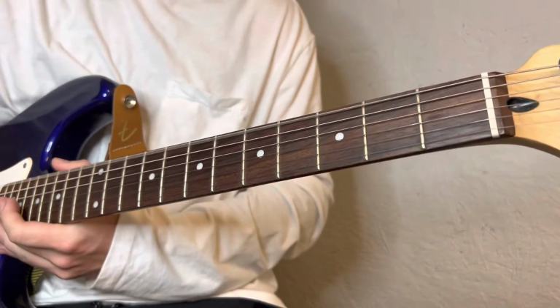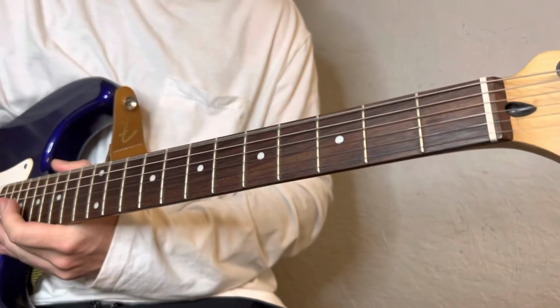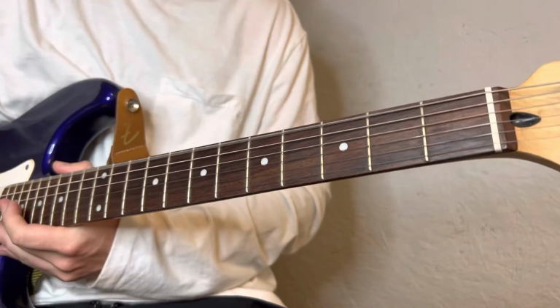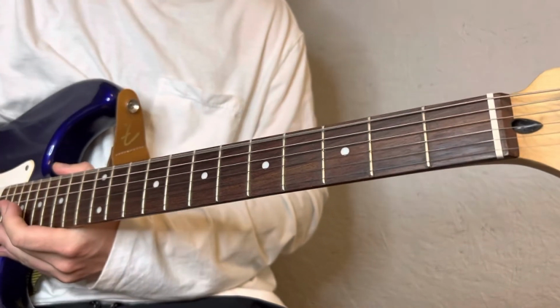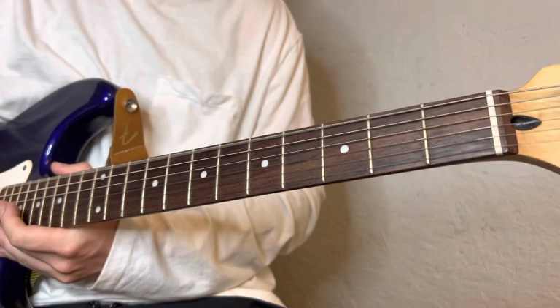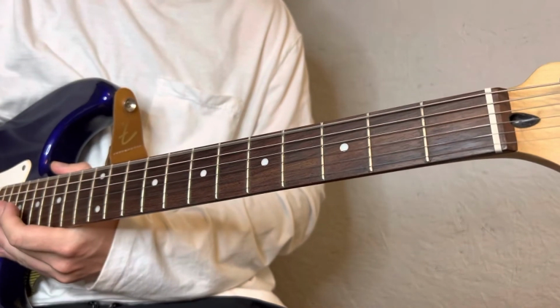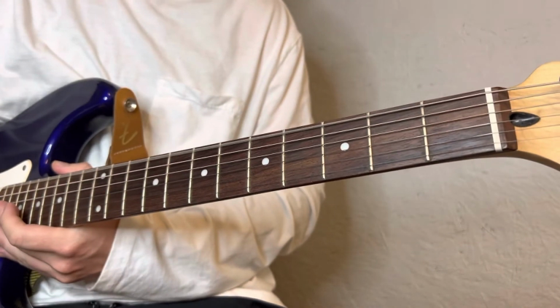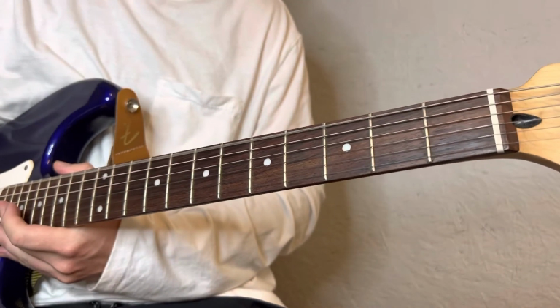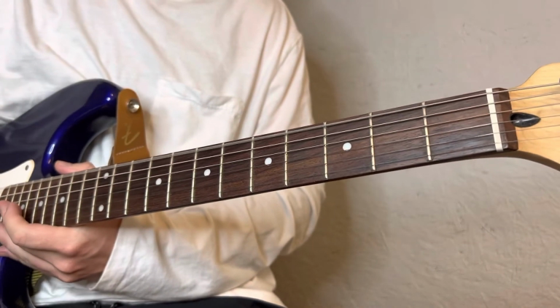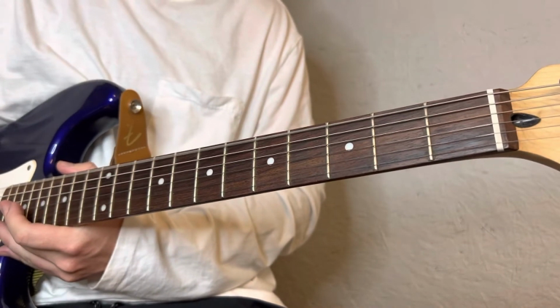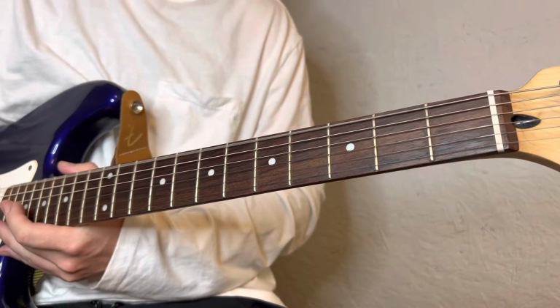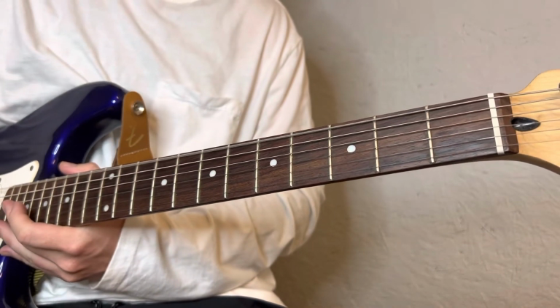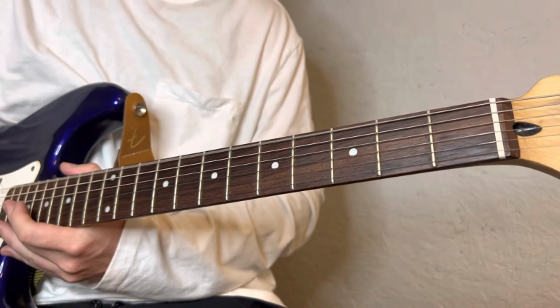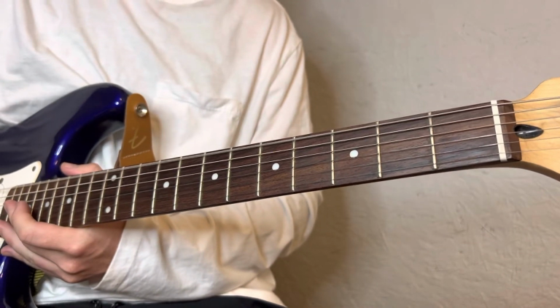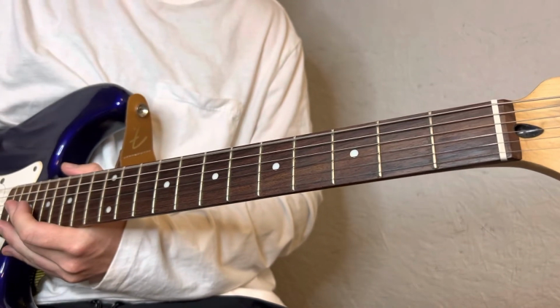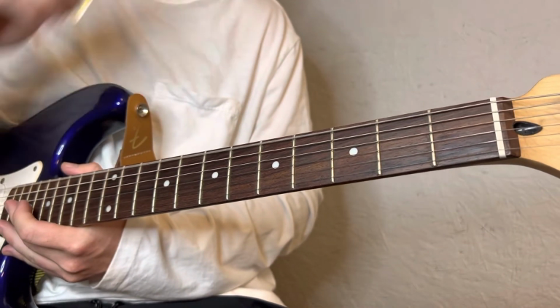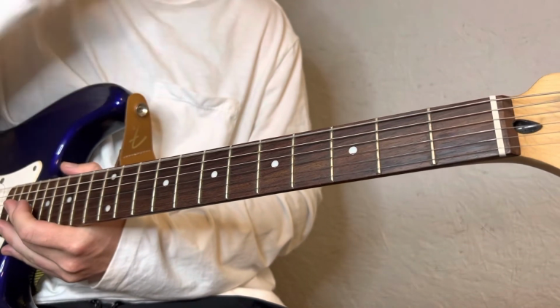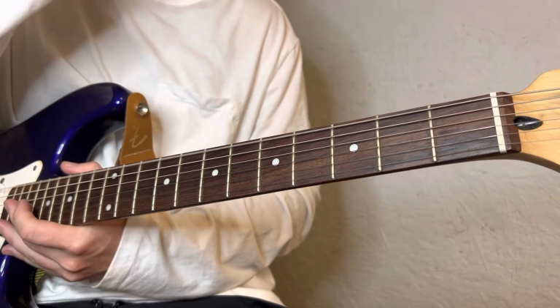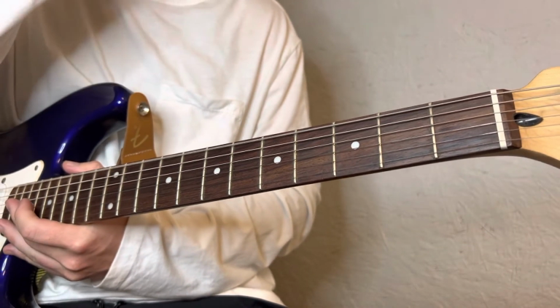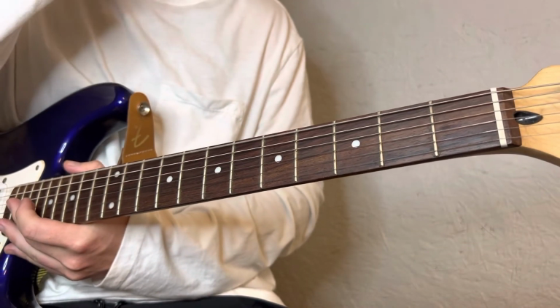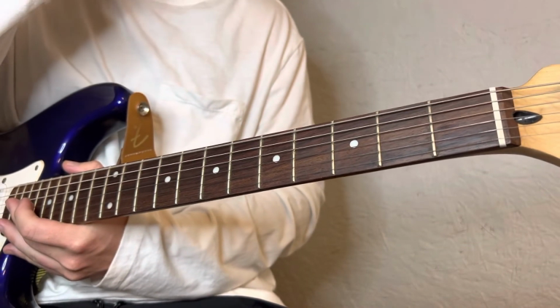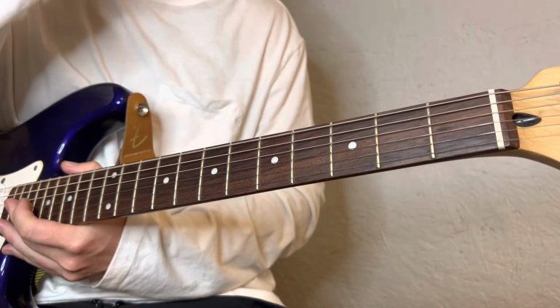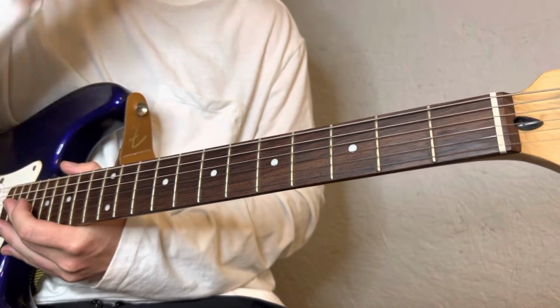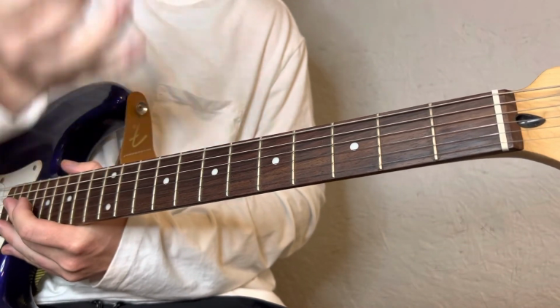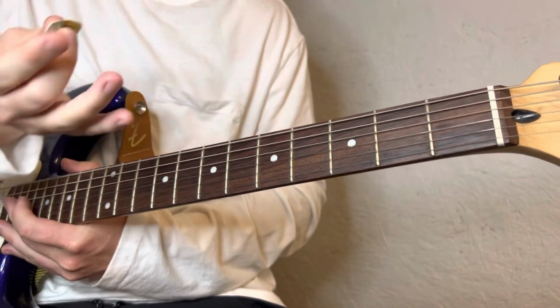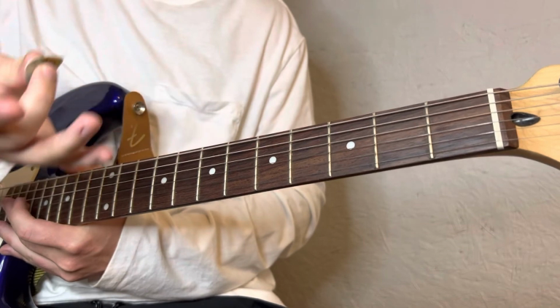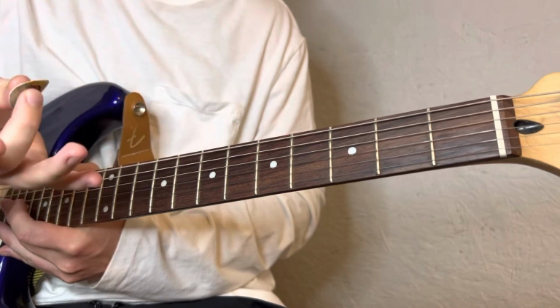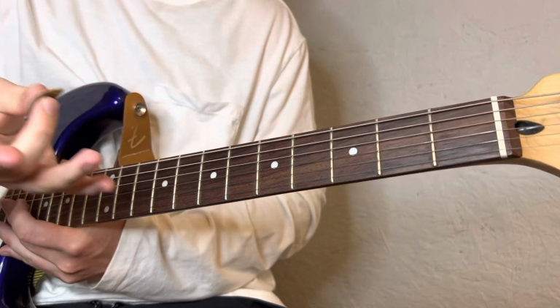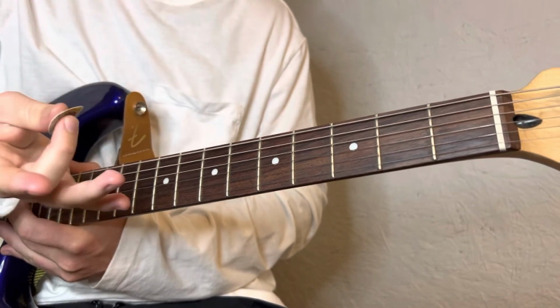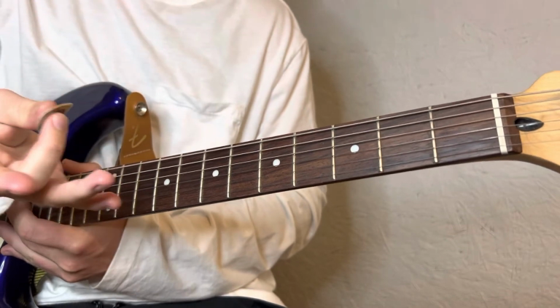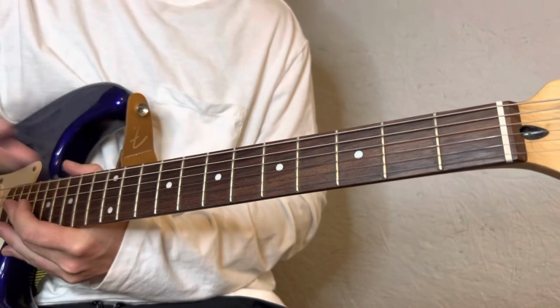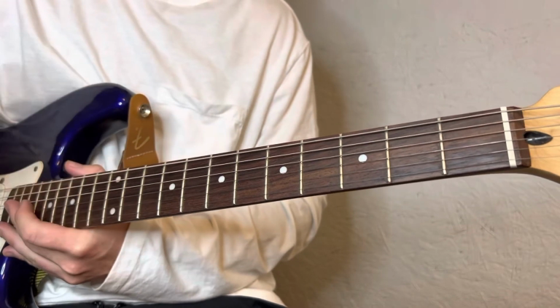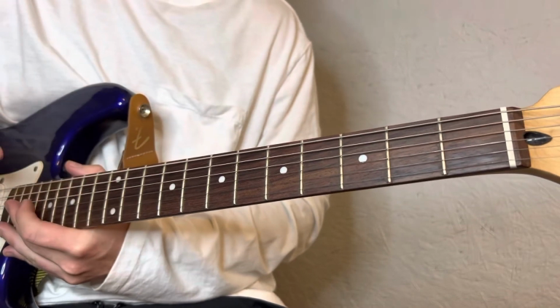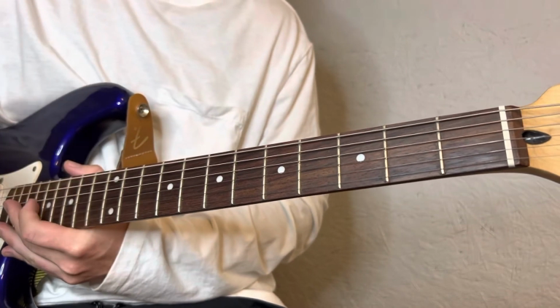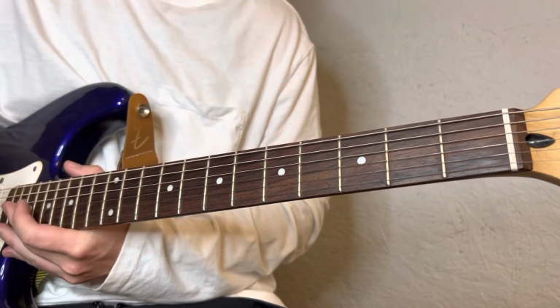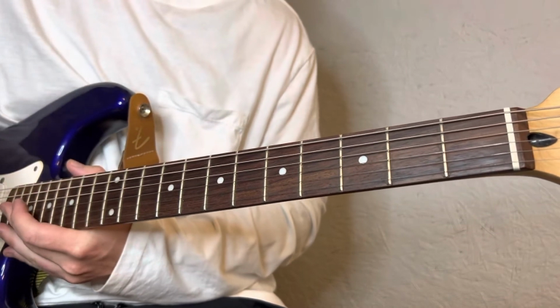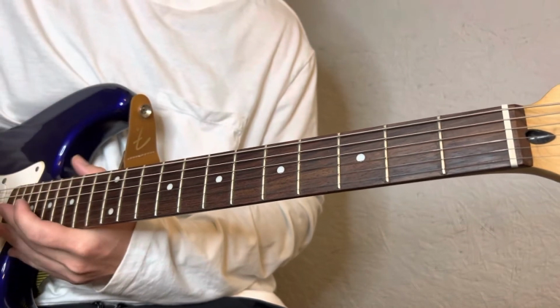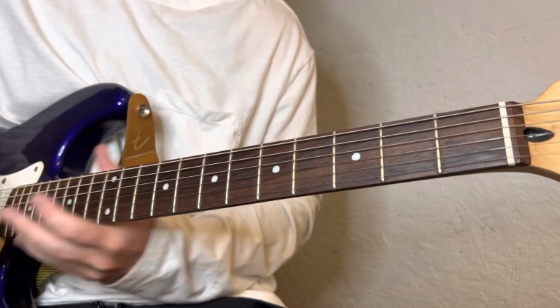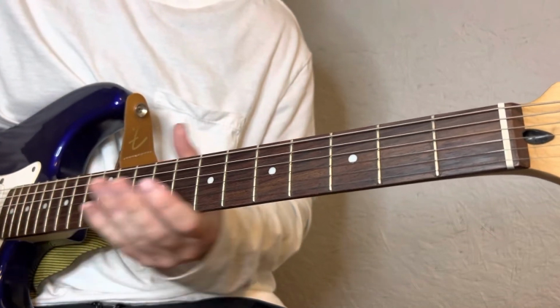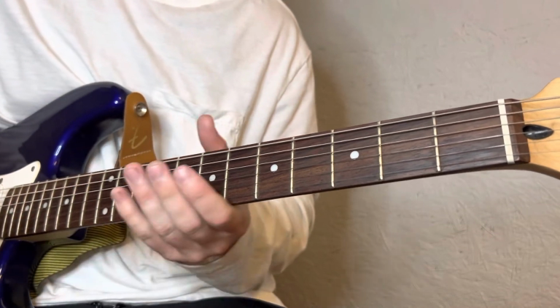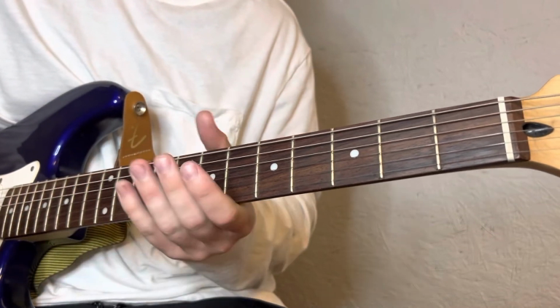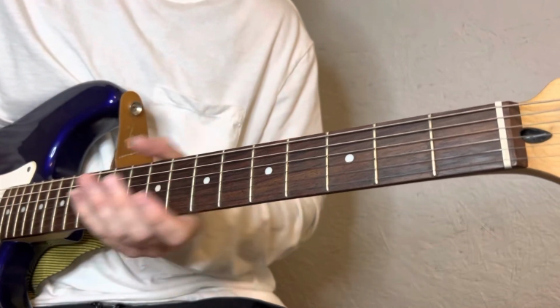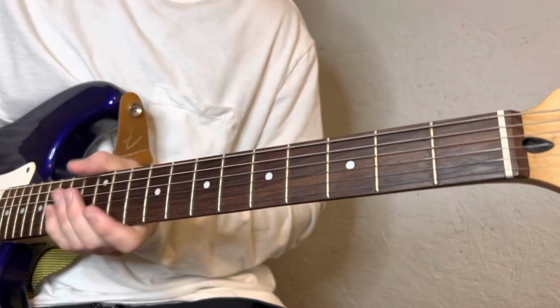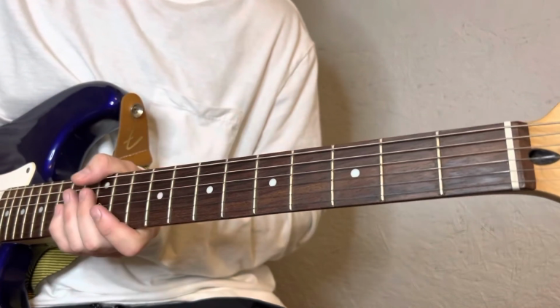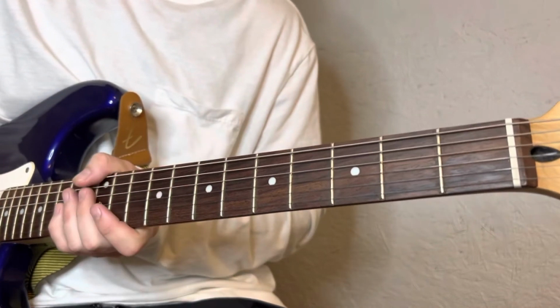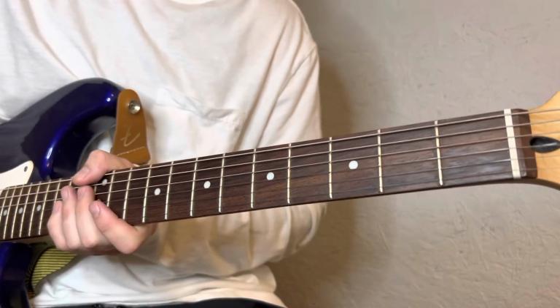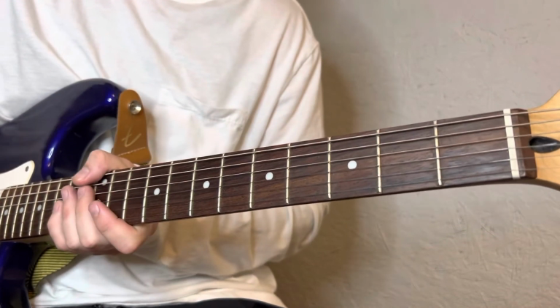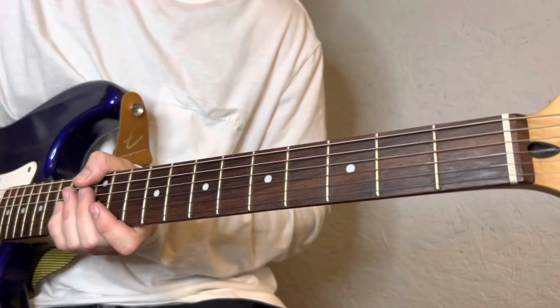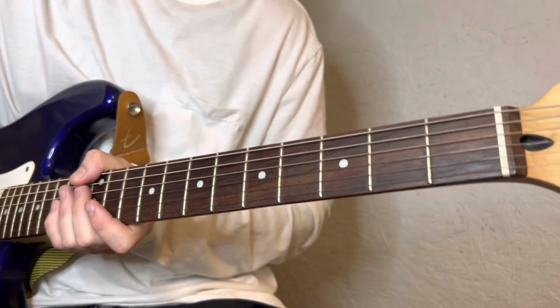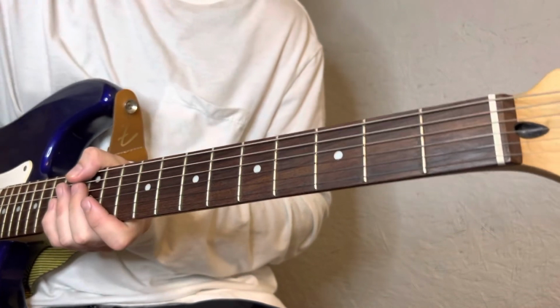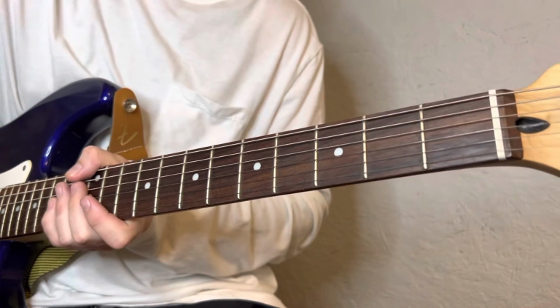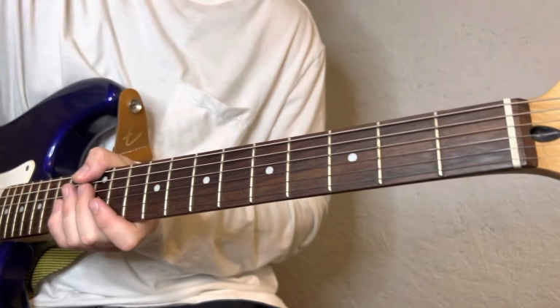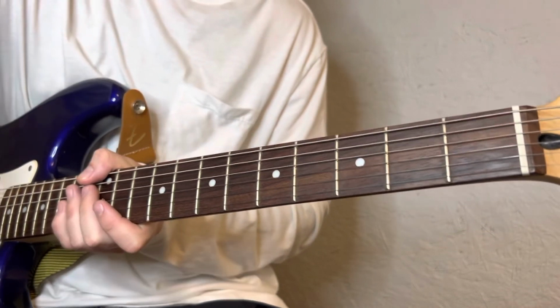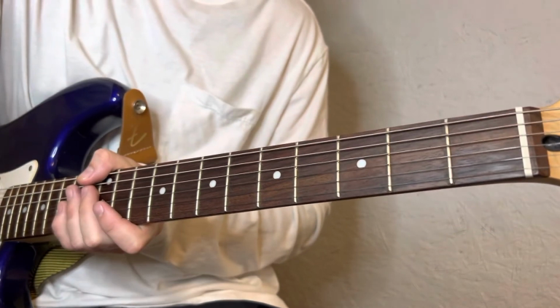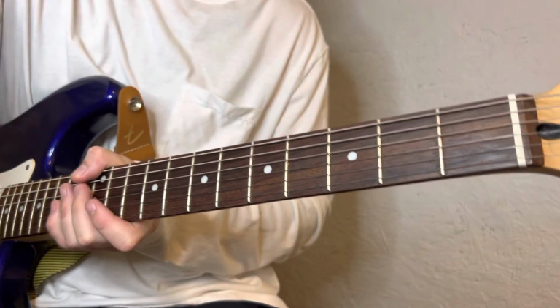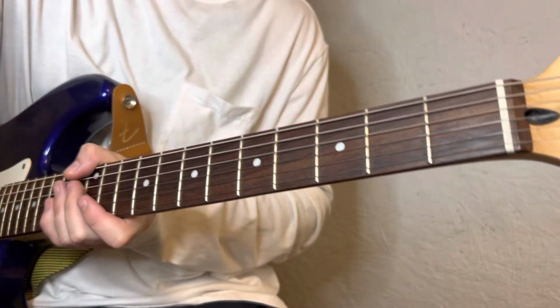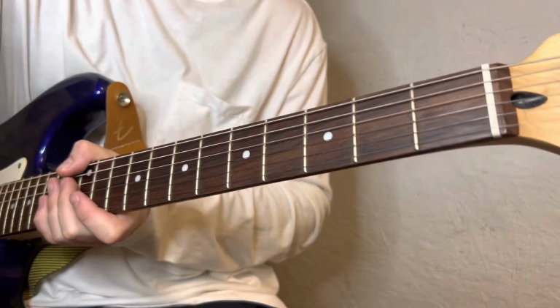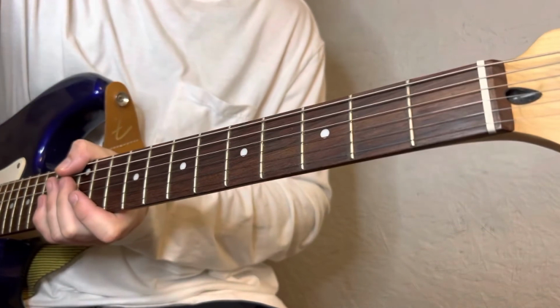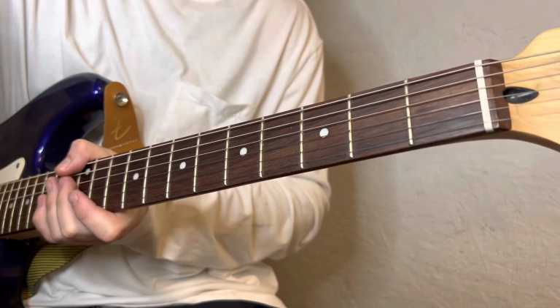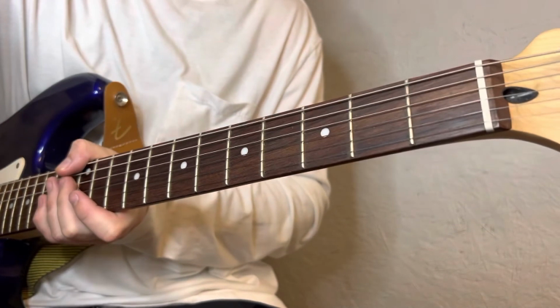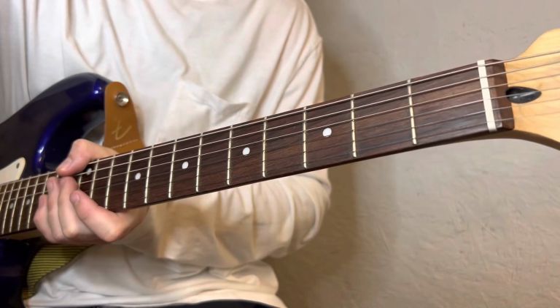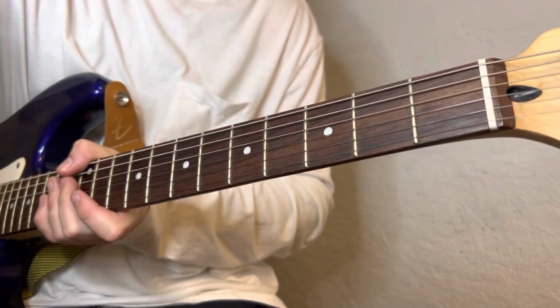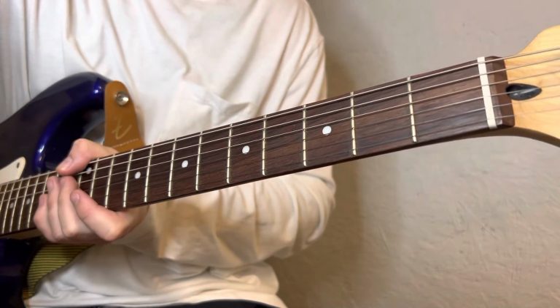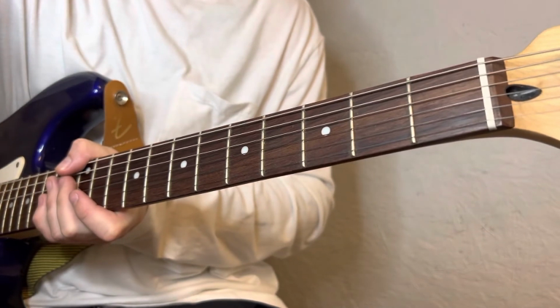A little all over the place in this one, but this is the closest I could get. I hope it helps in some way — maybe you could figure out a better way.